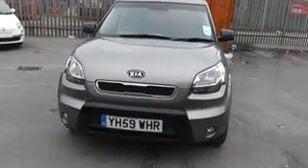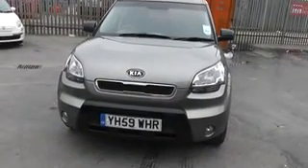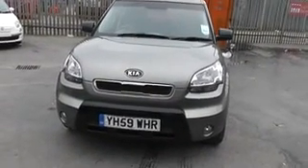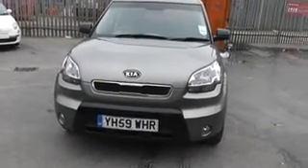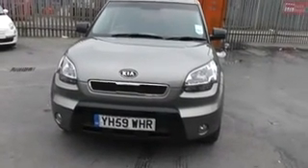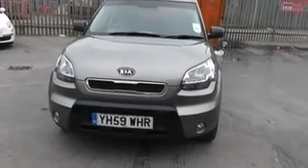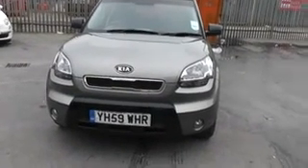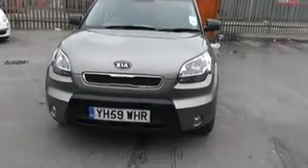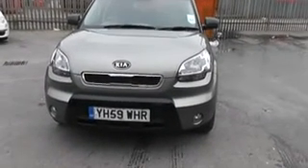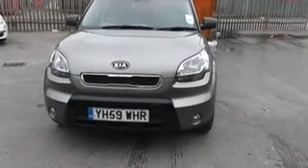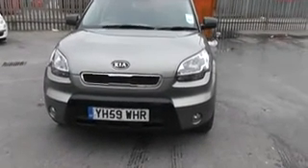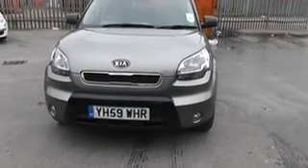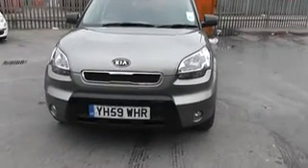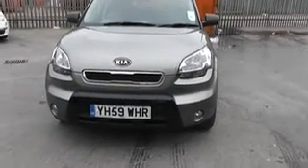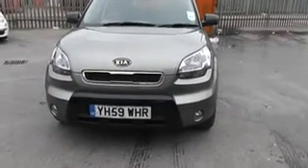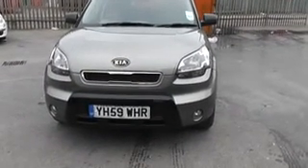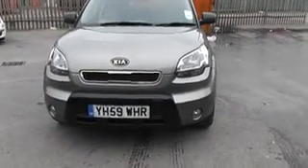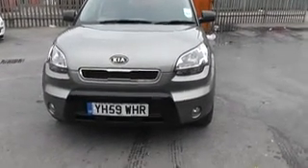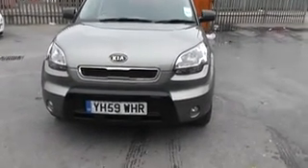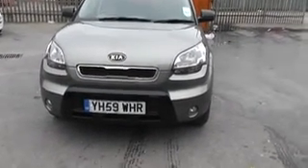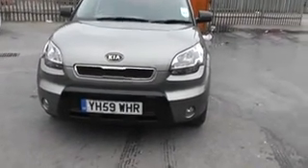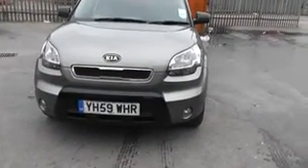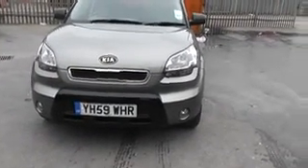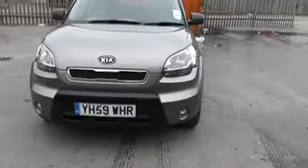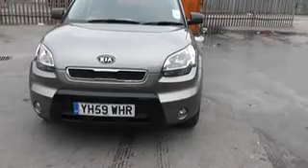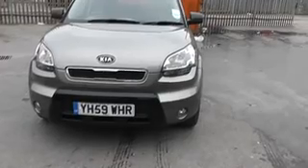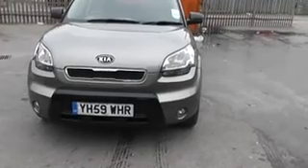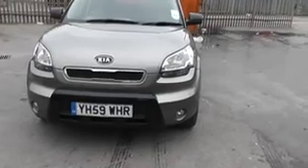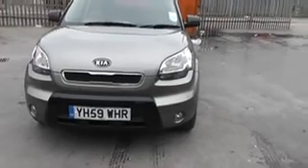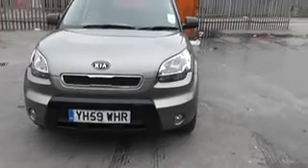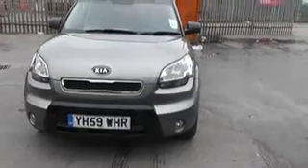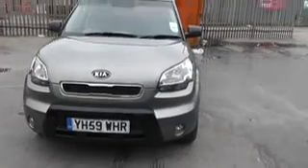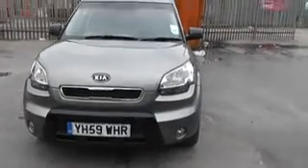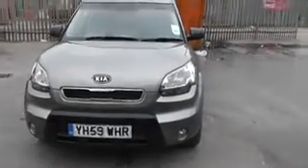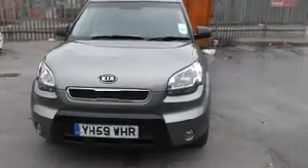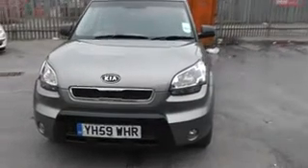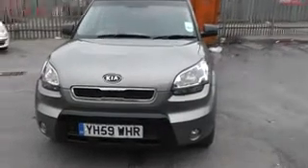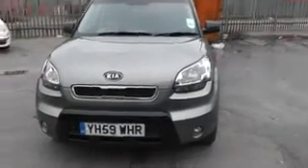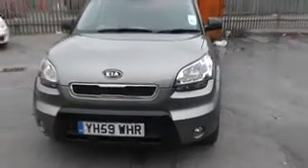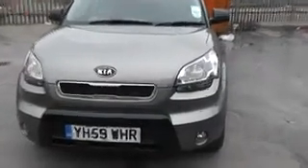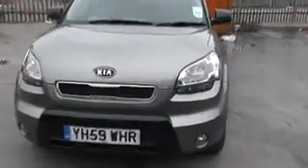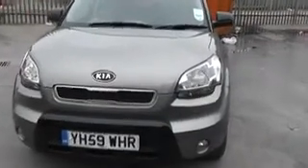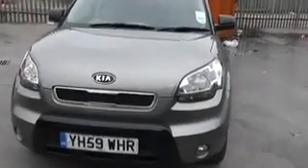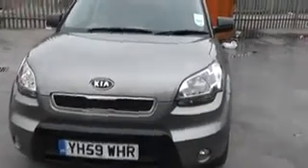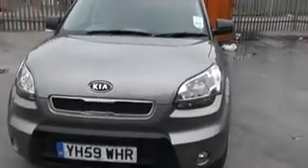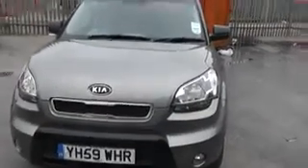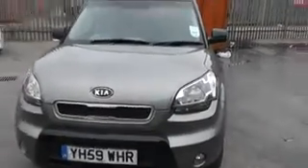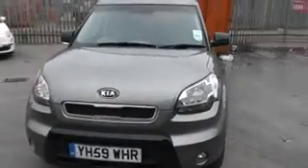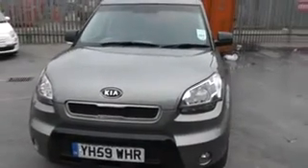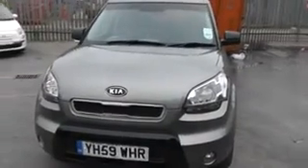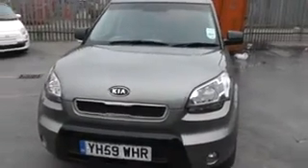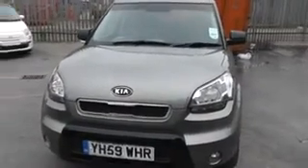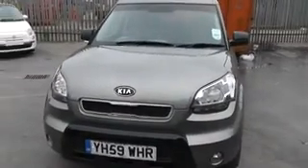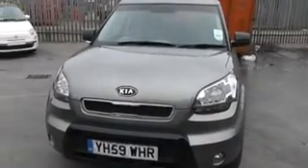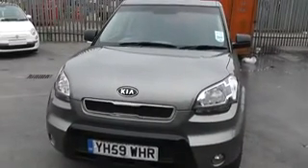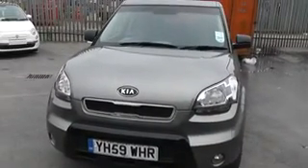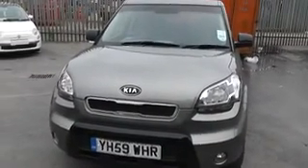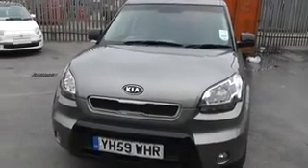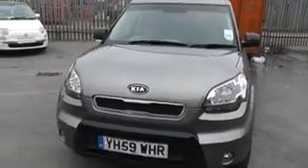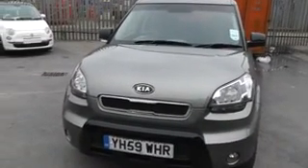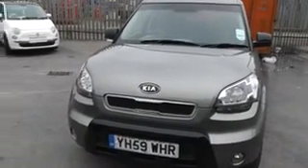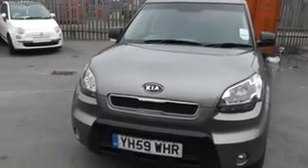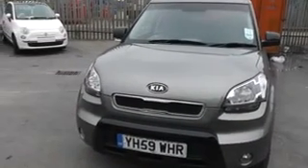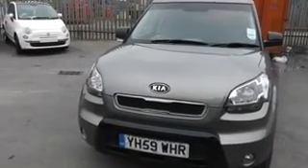As you can see on the front of the car, the car comes with front fog lights, and no sign of any dents or stone chips on the bonnet.